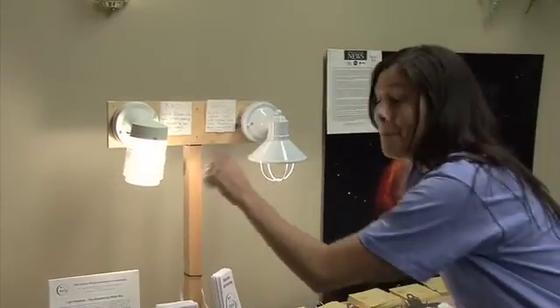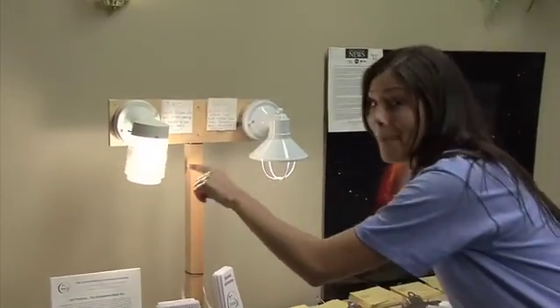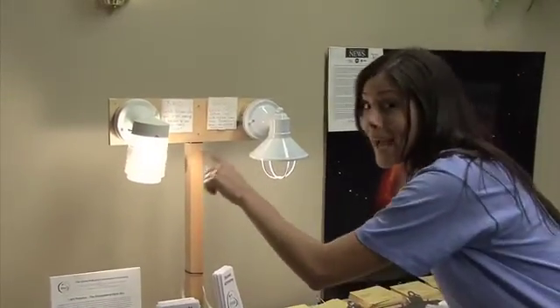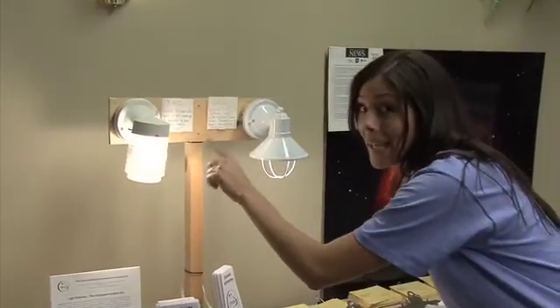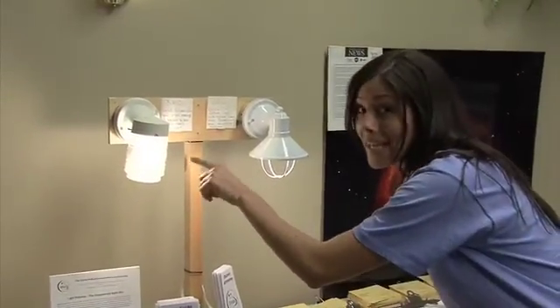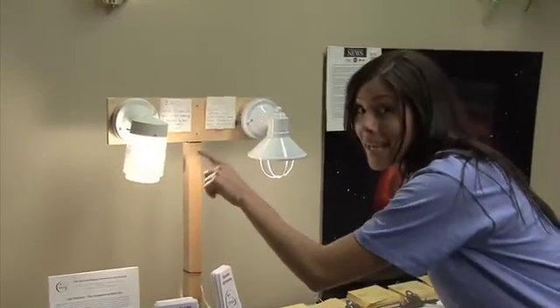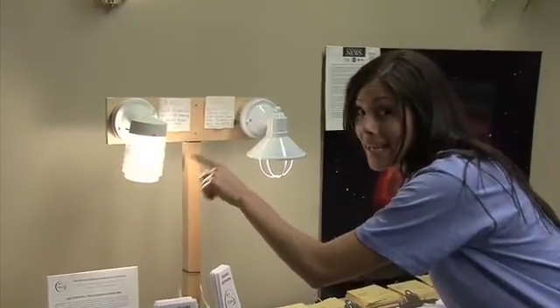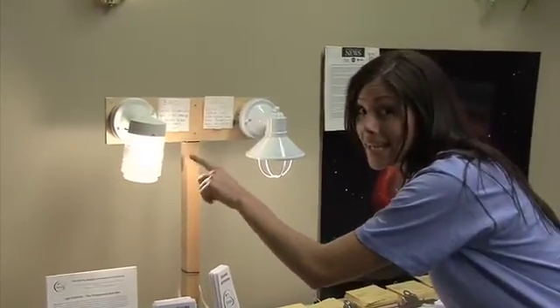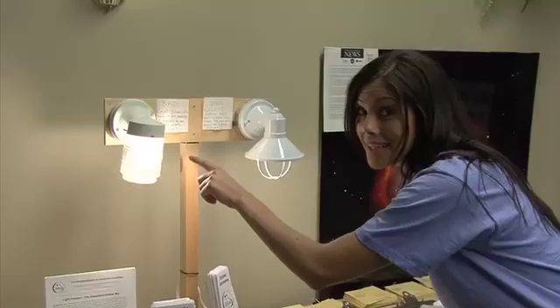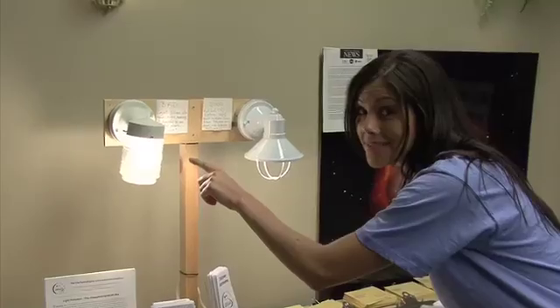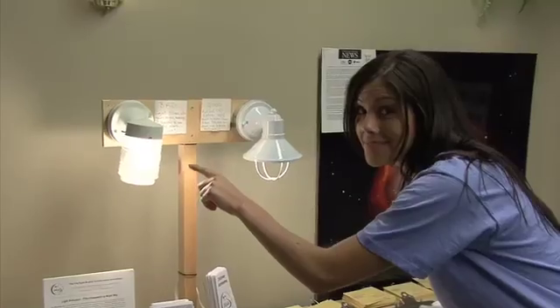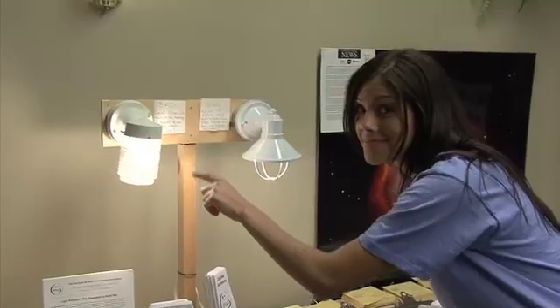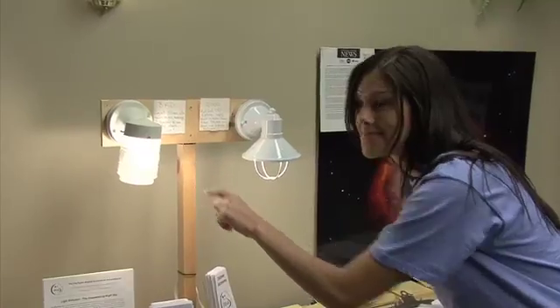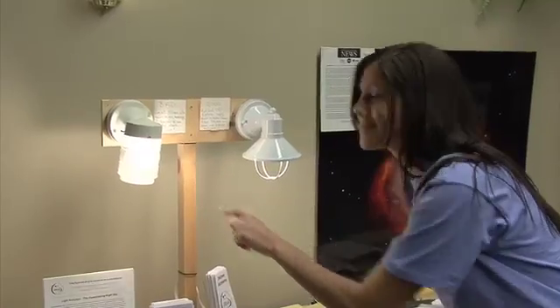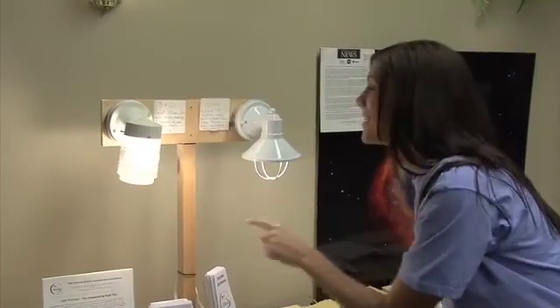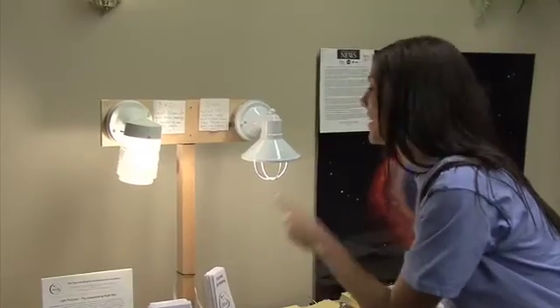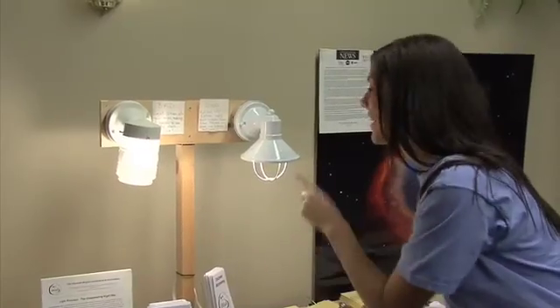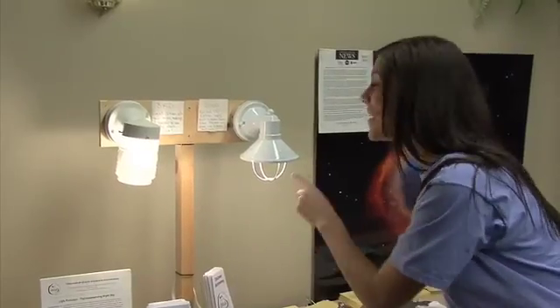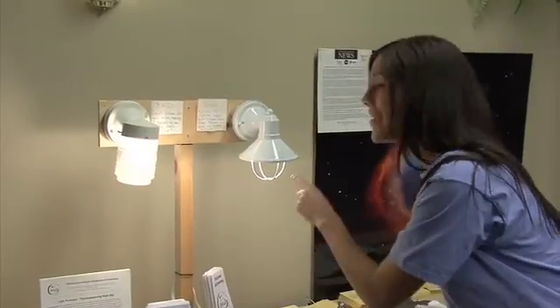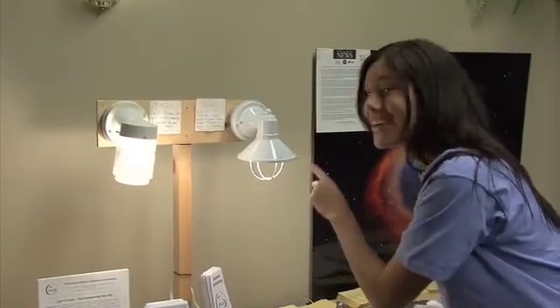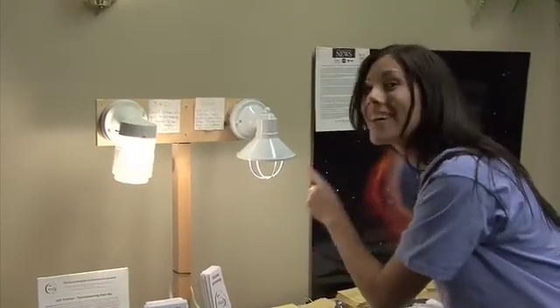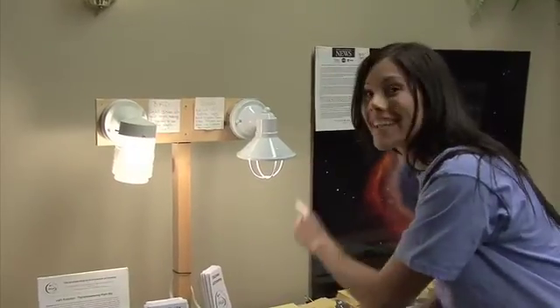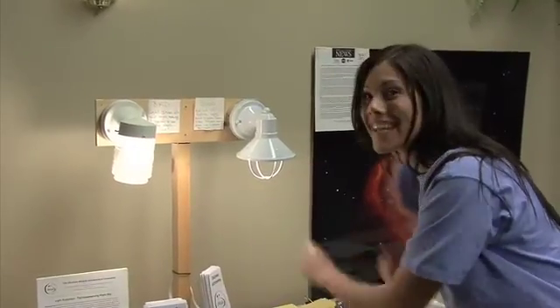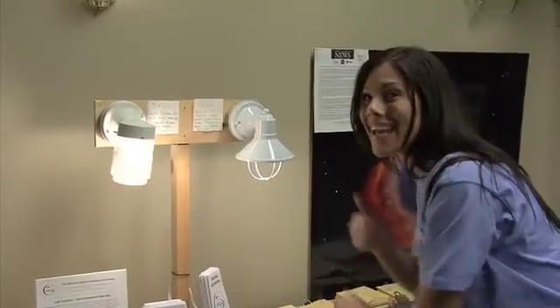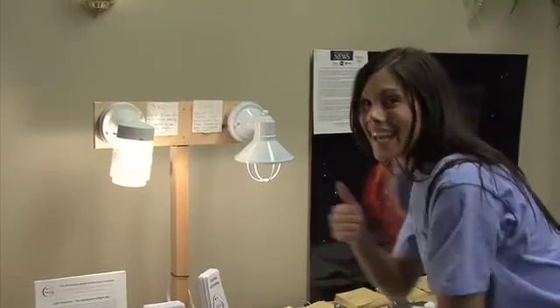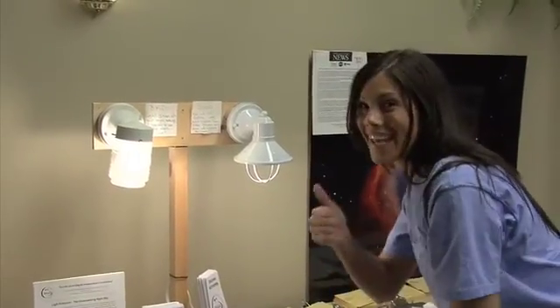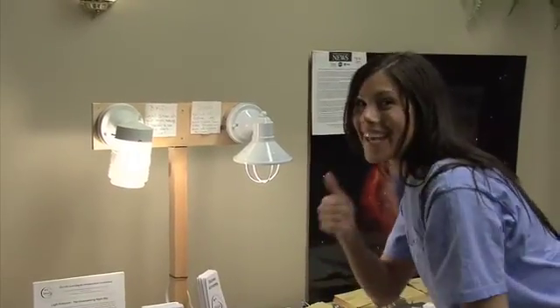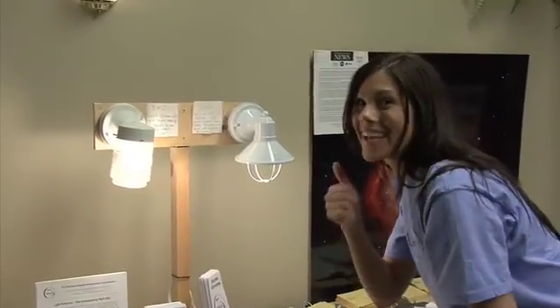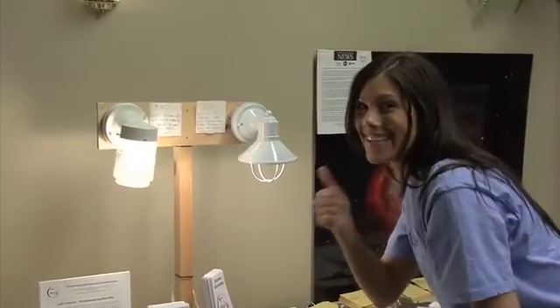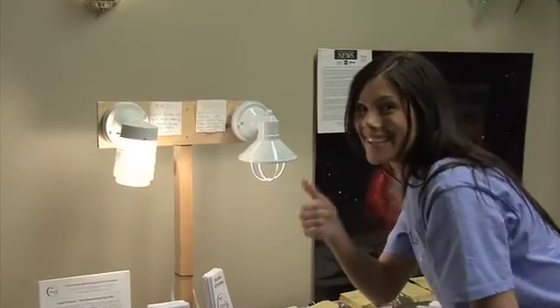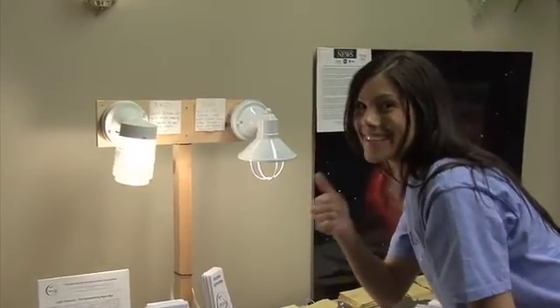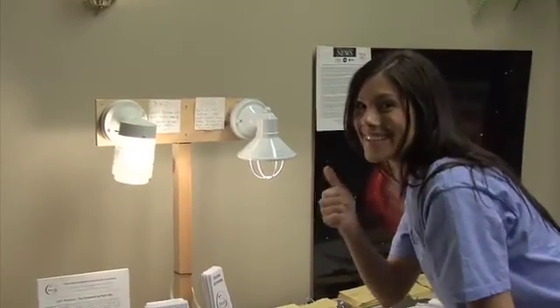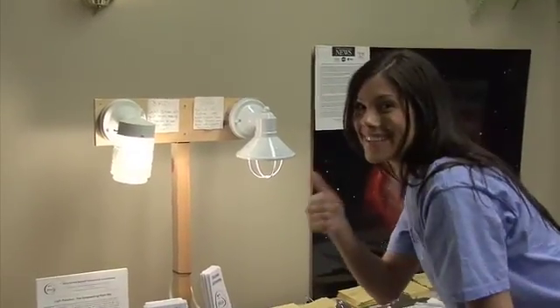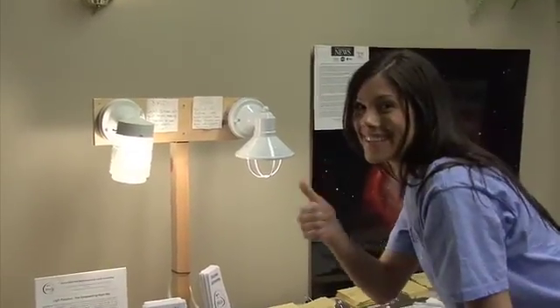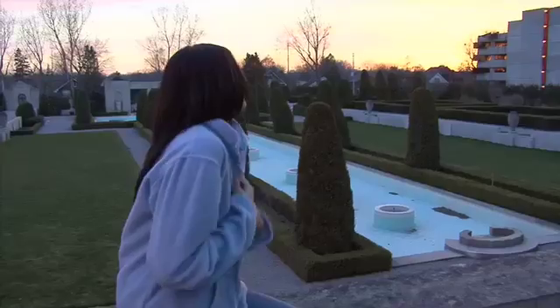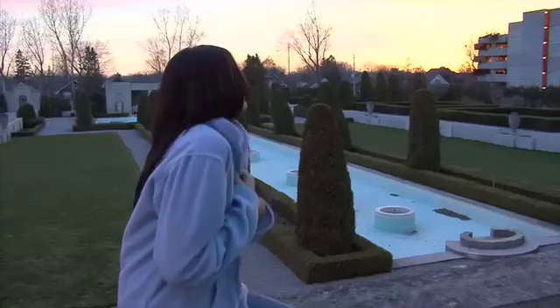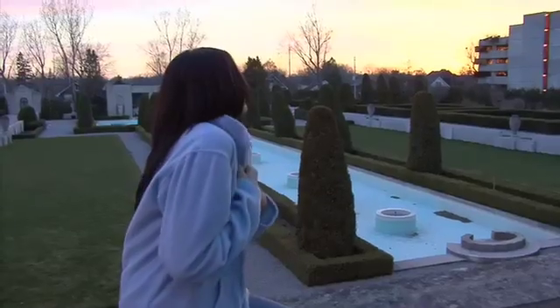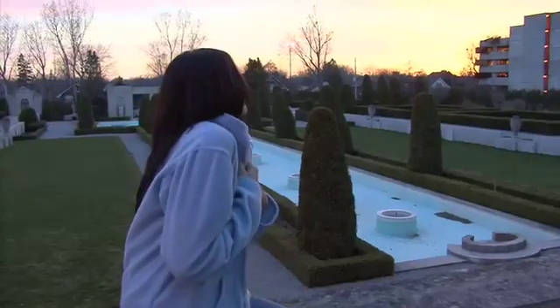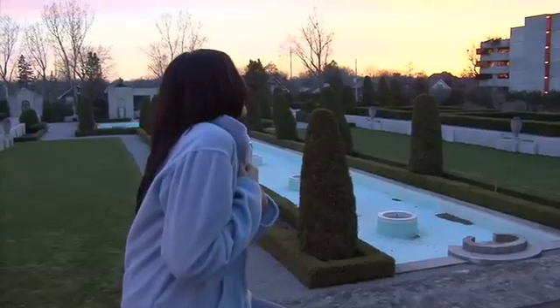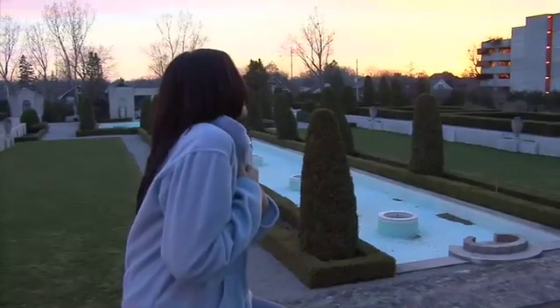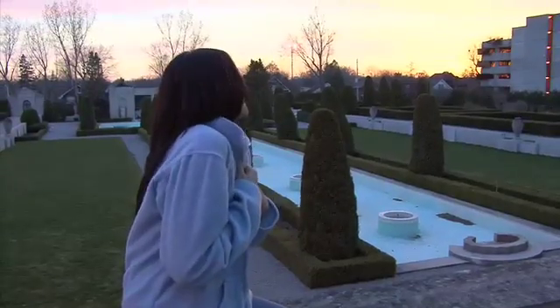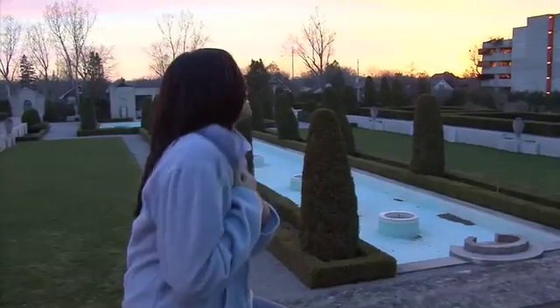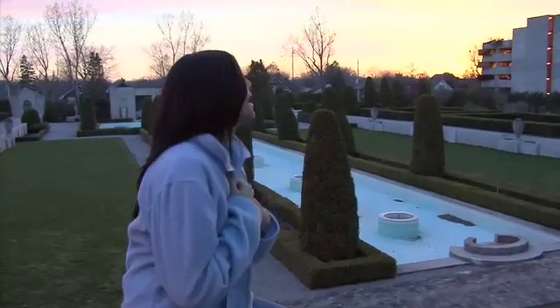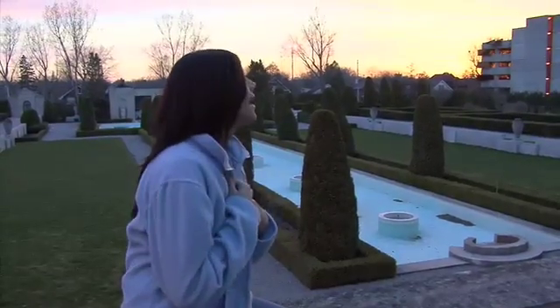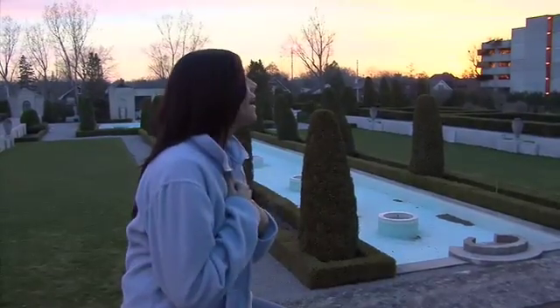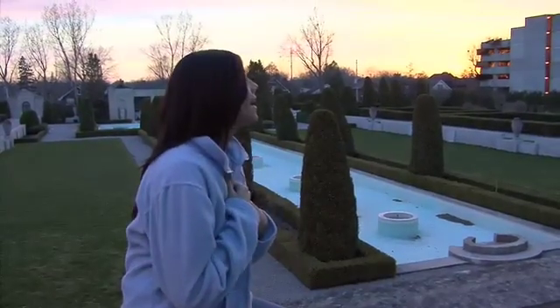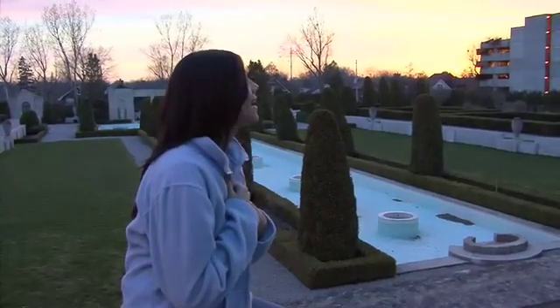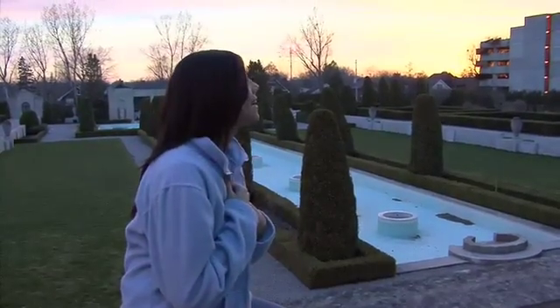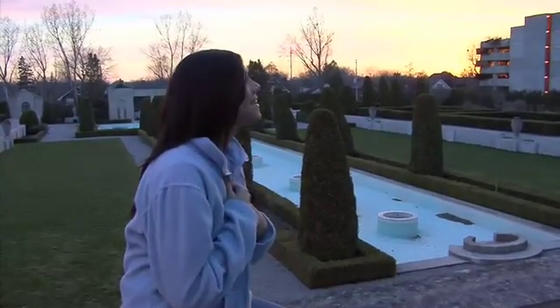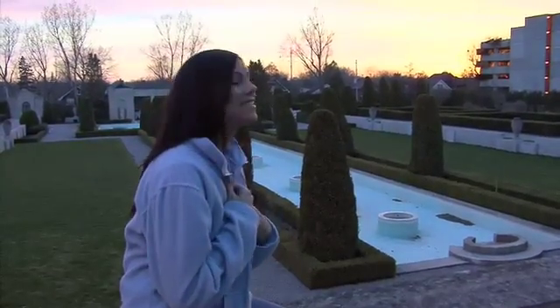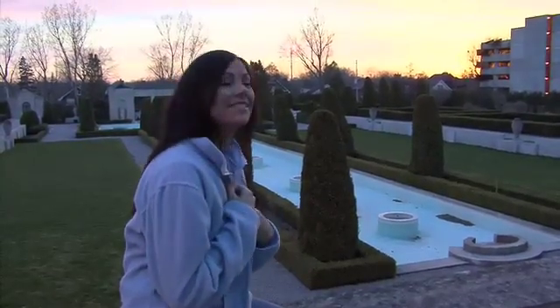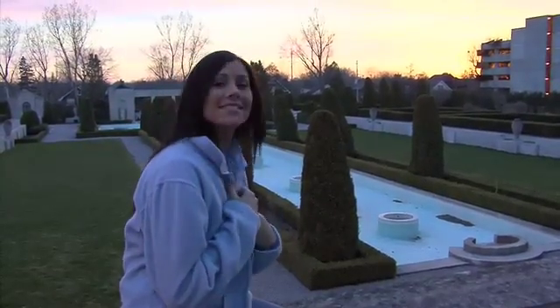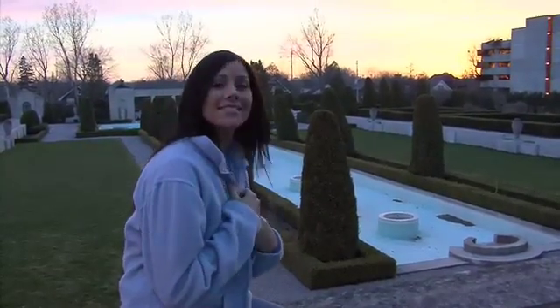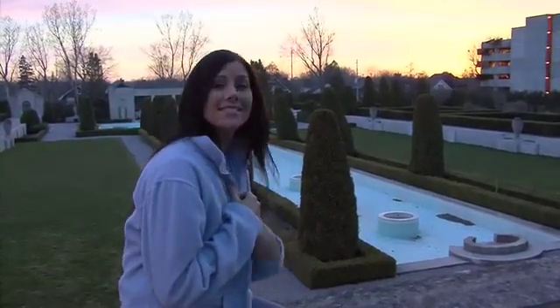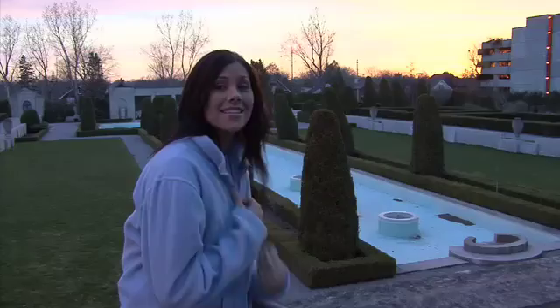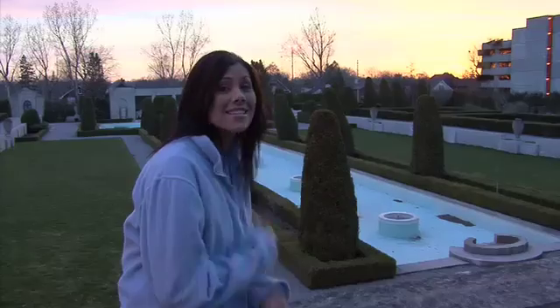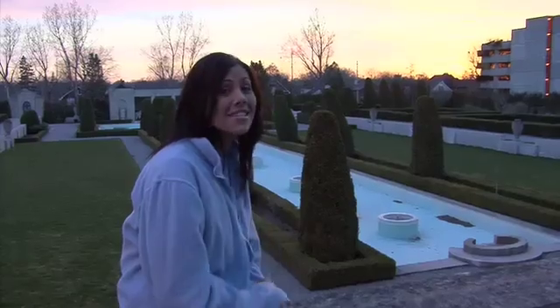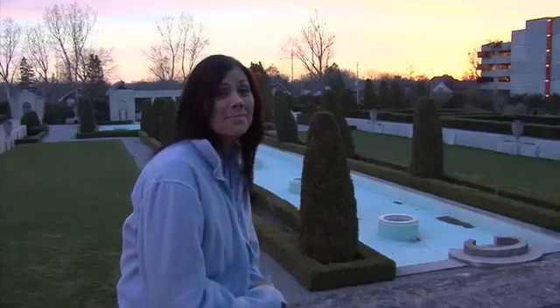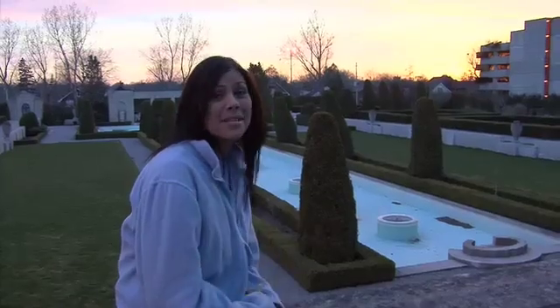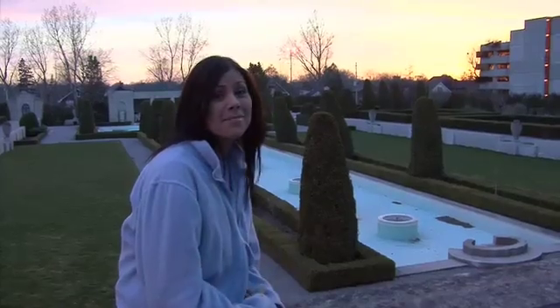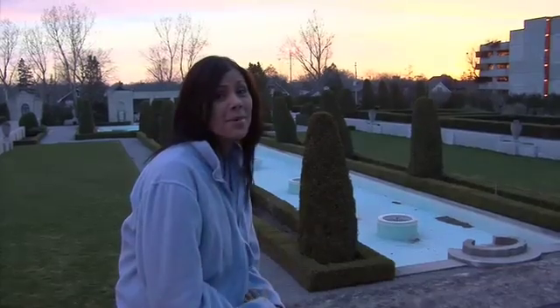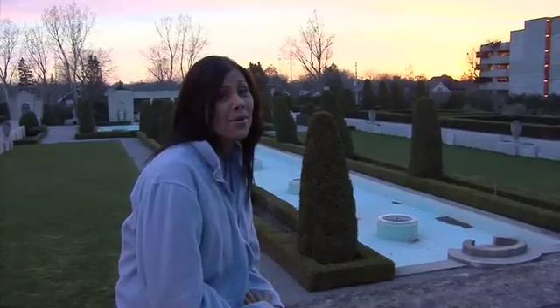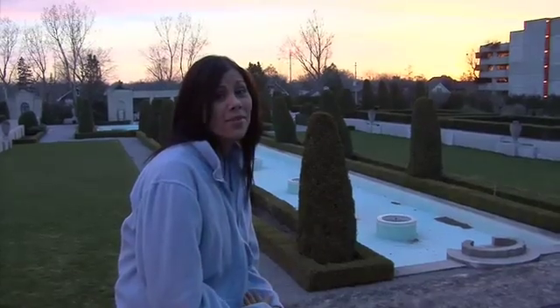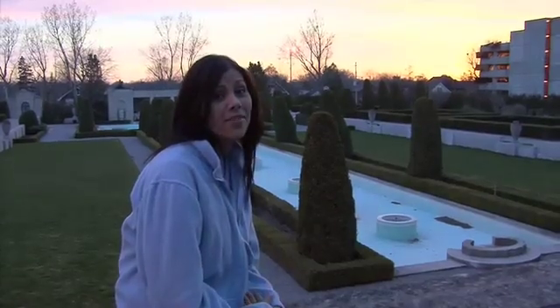Bad lighting? Good lighting. Isn't this place beautiful?